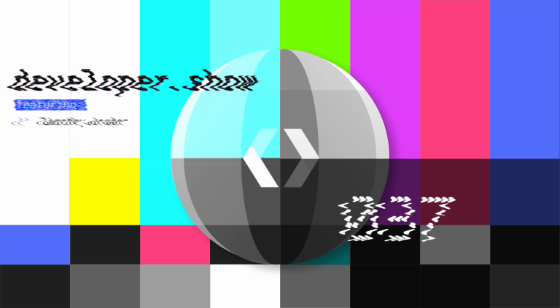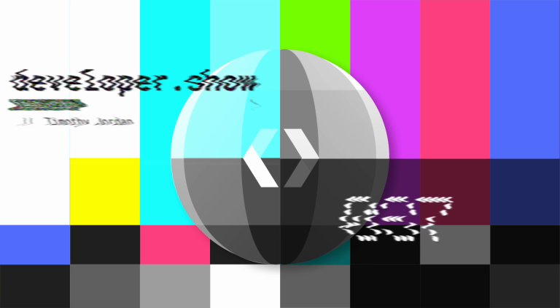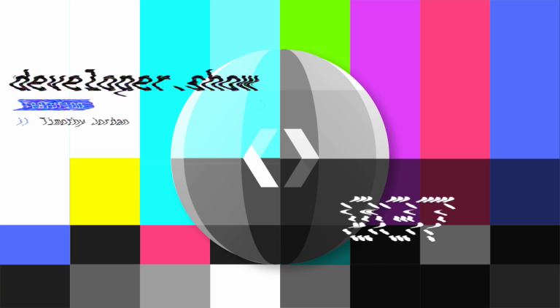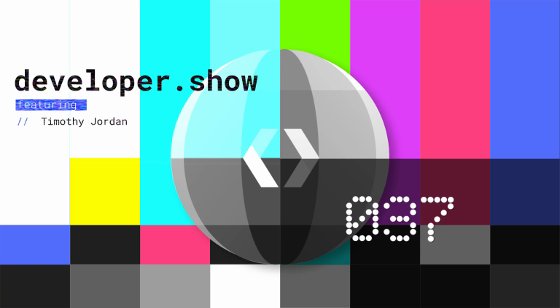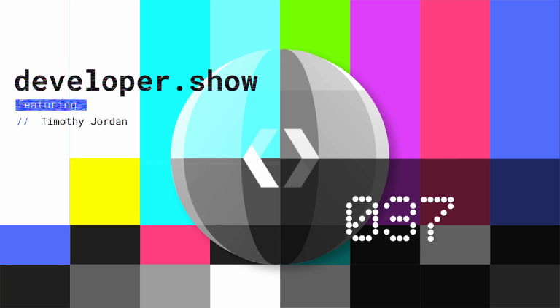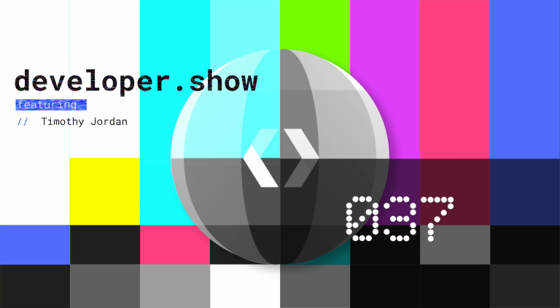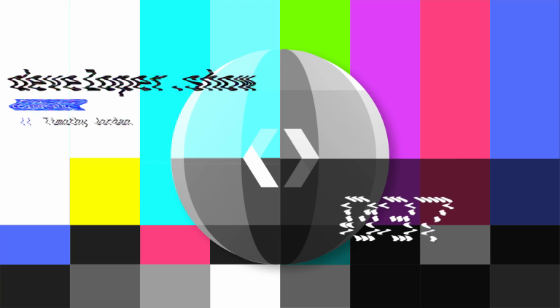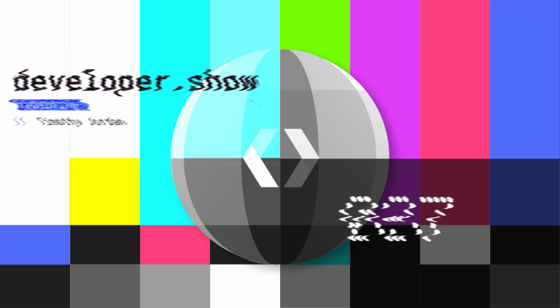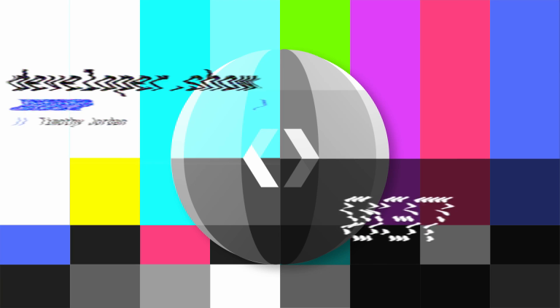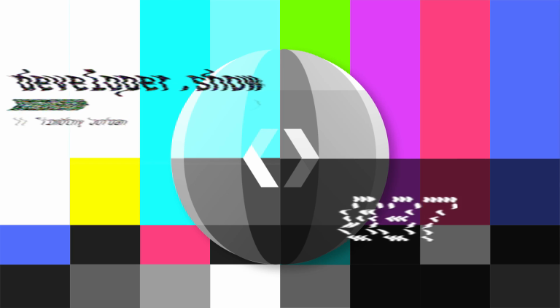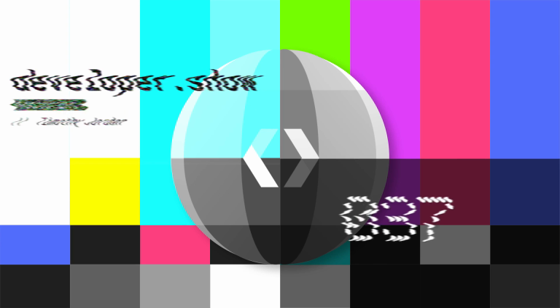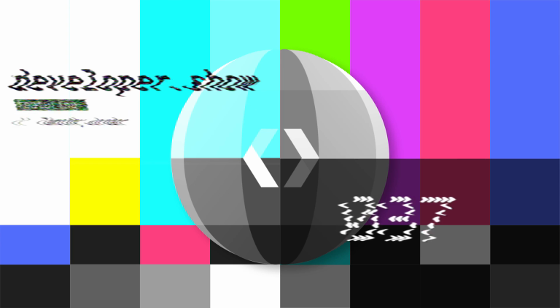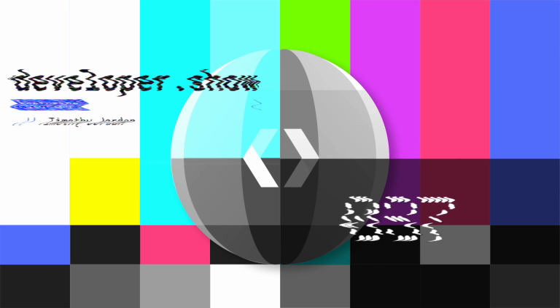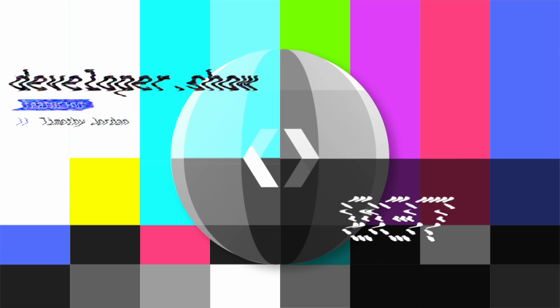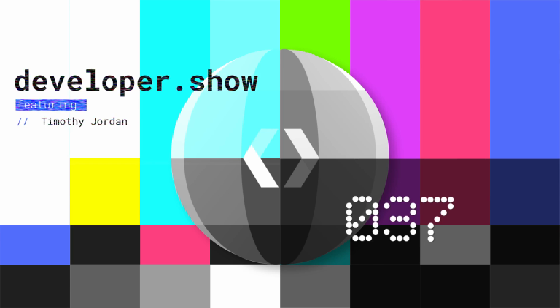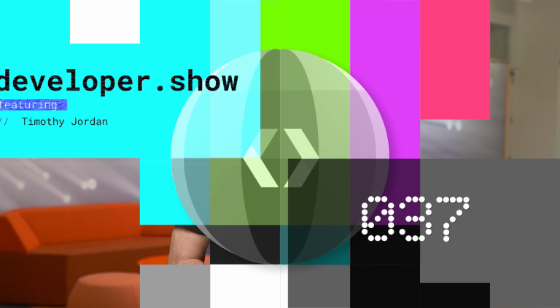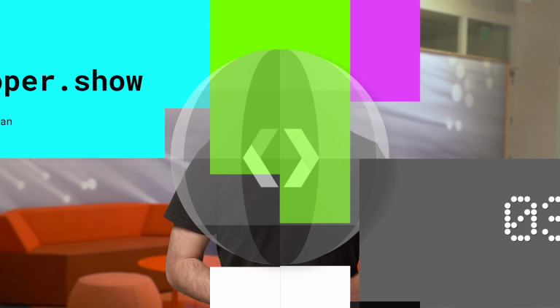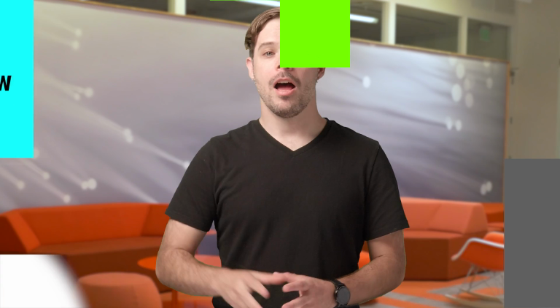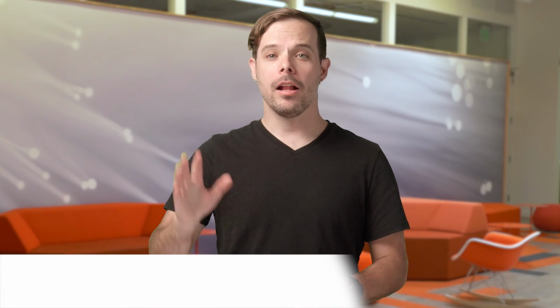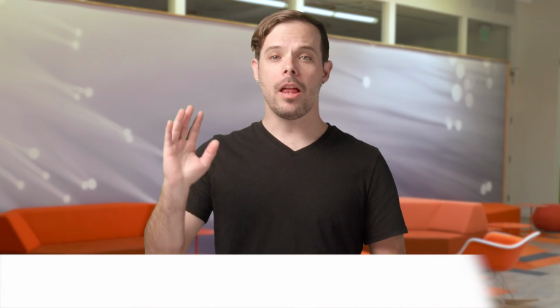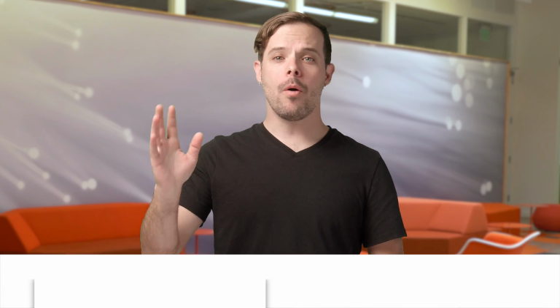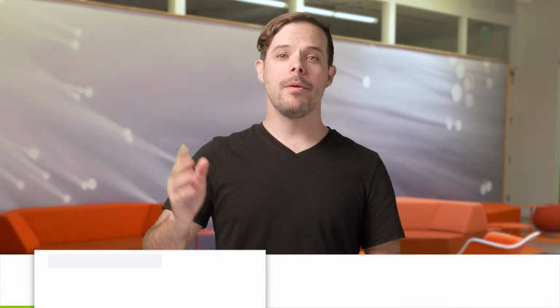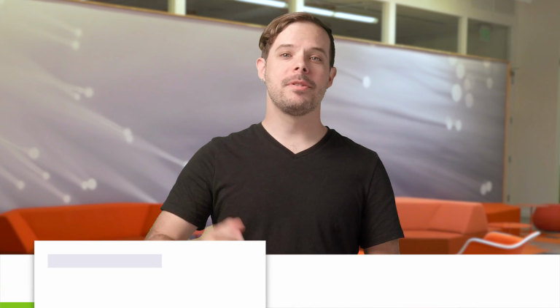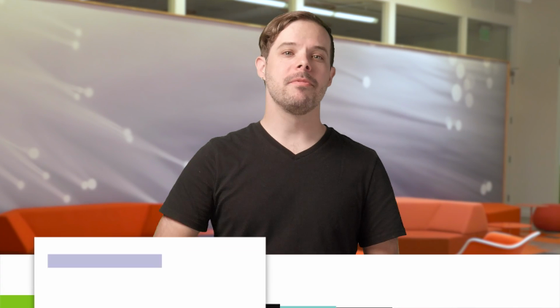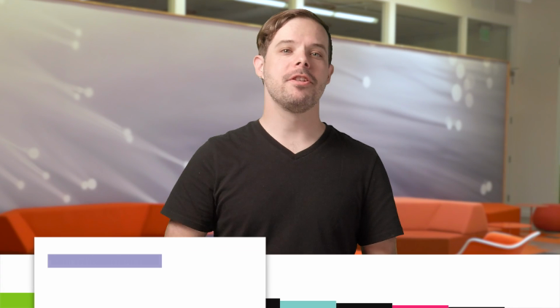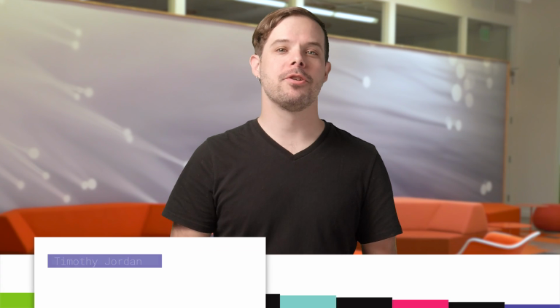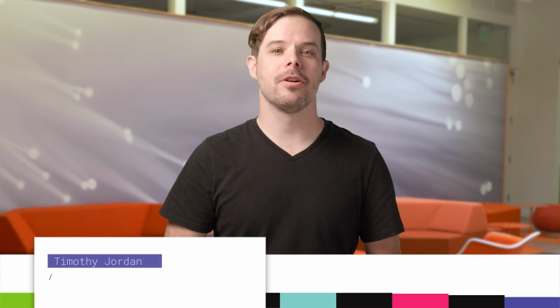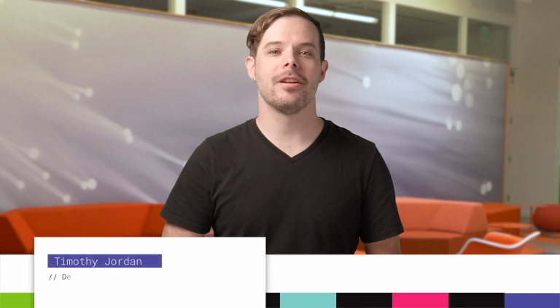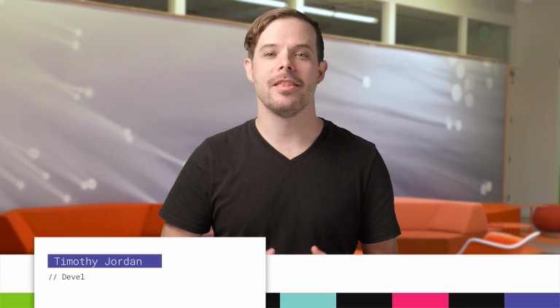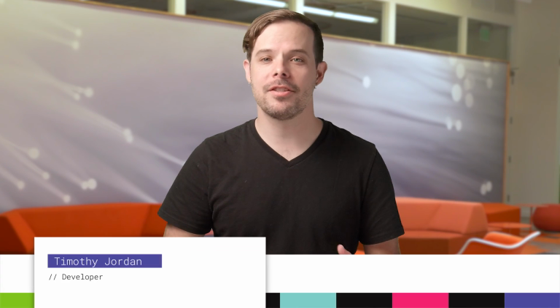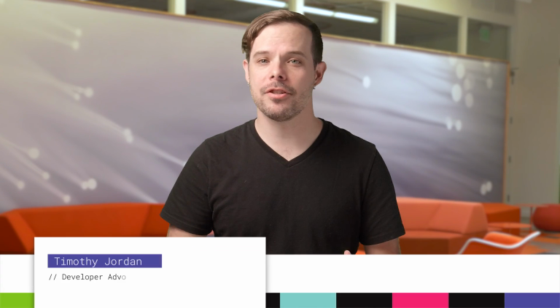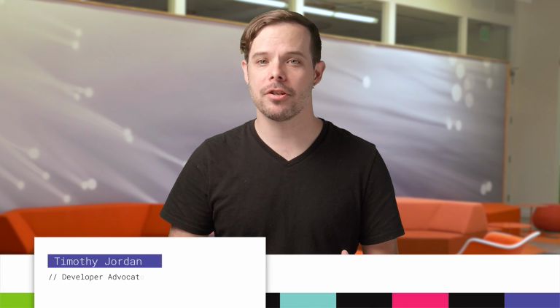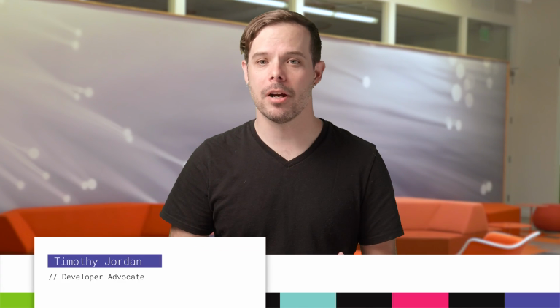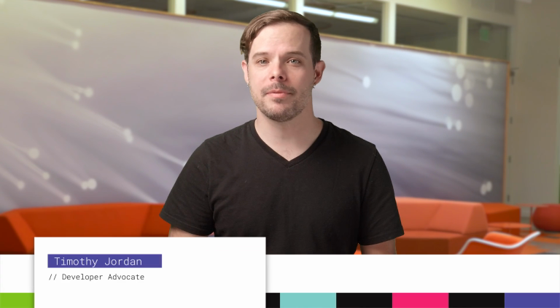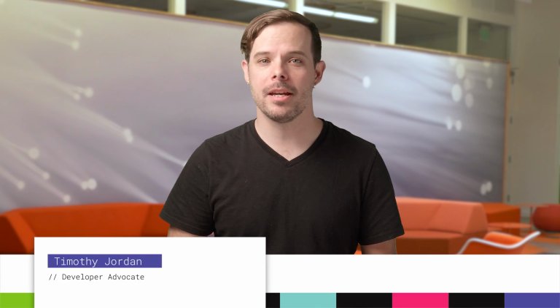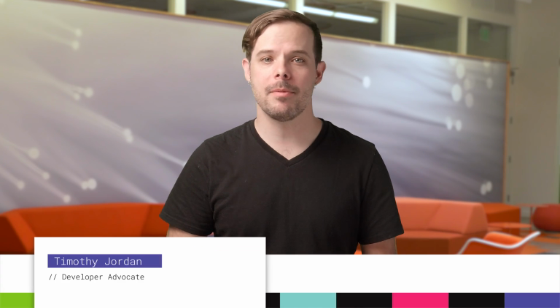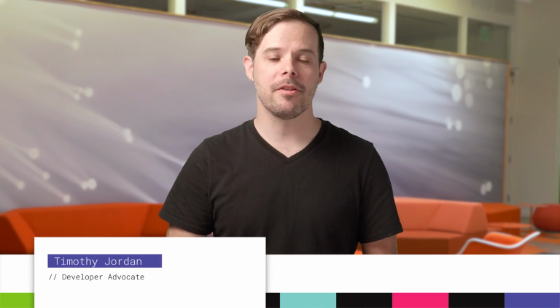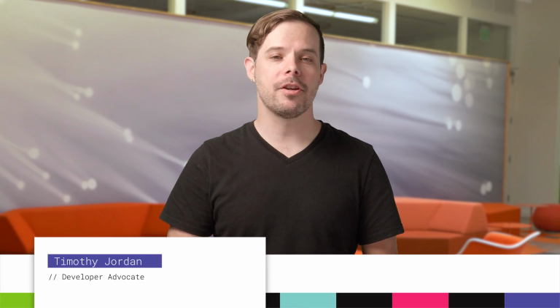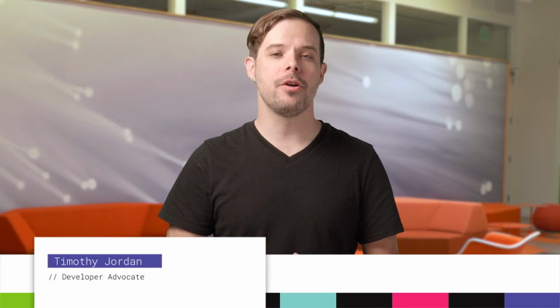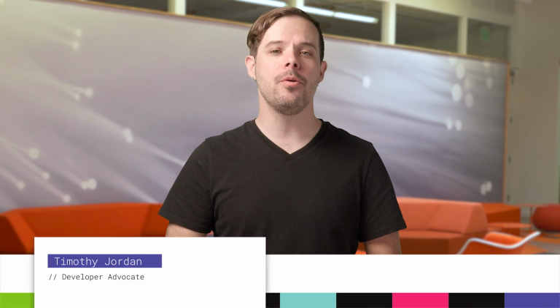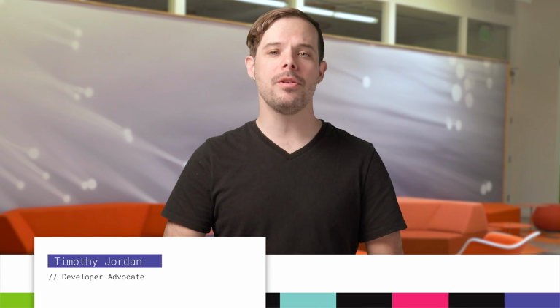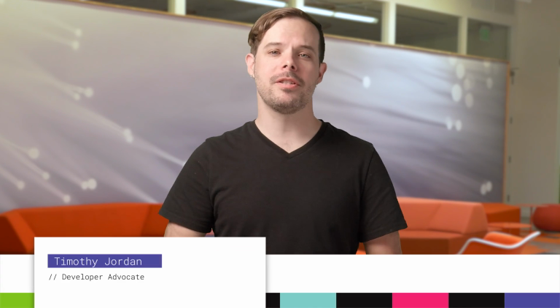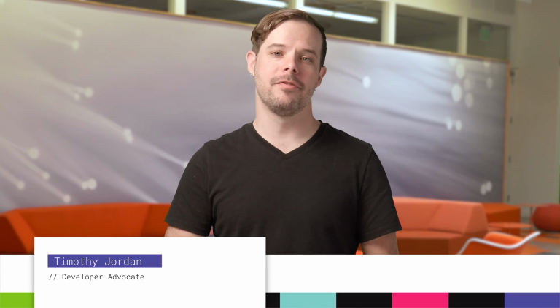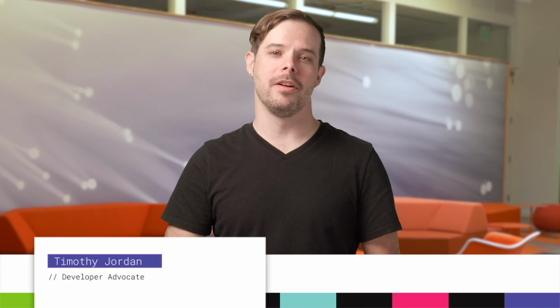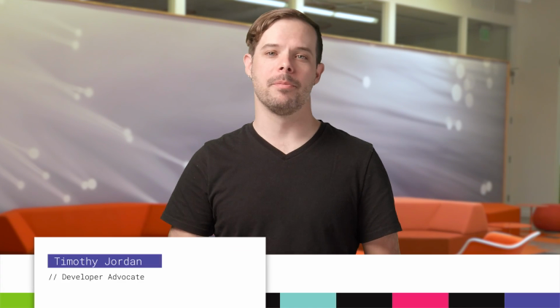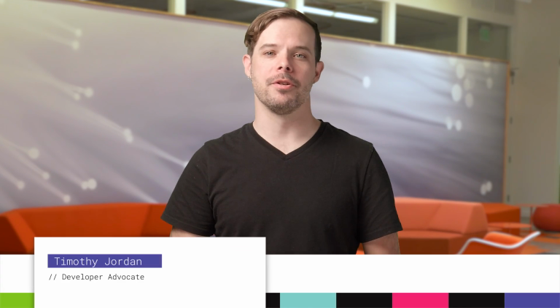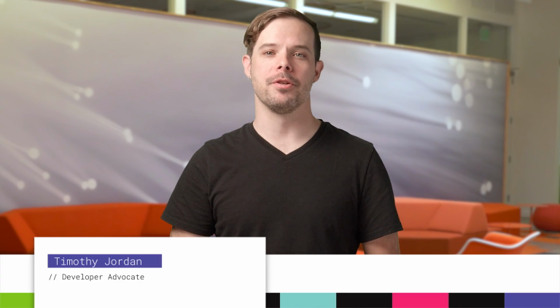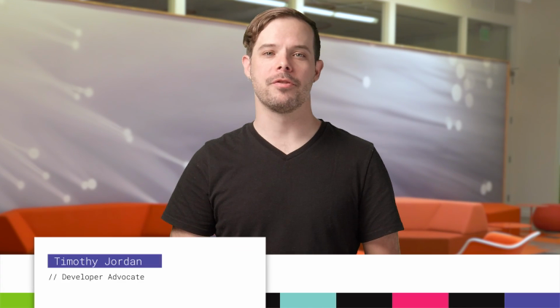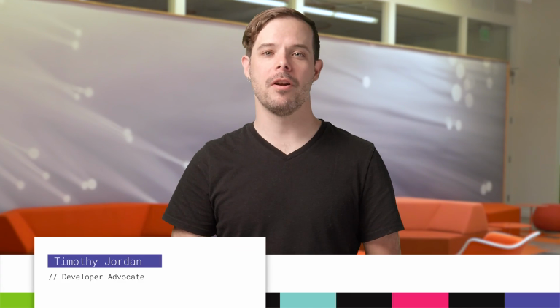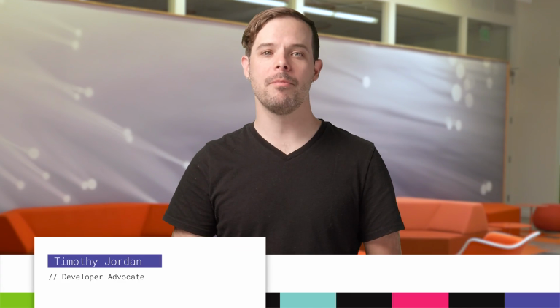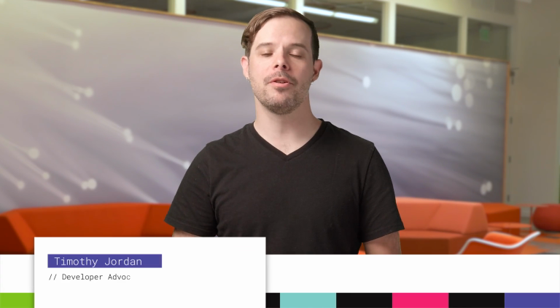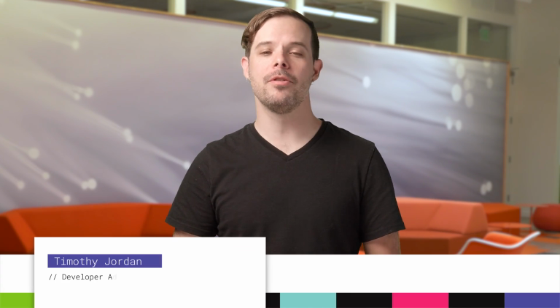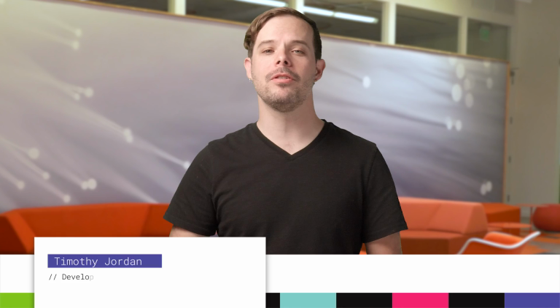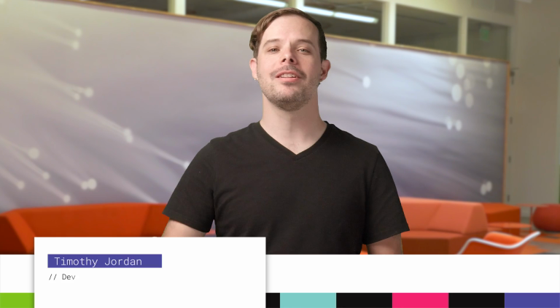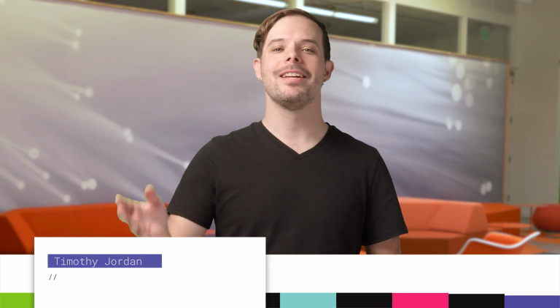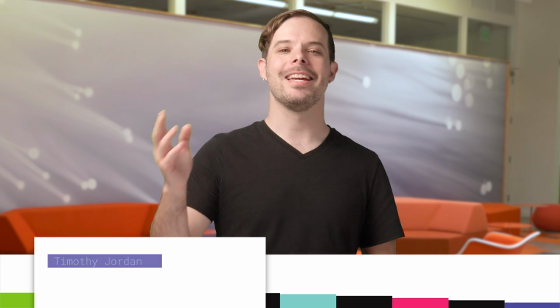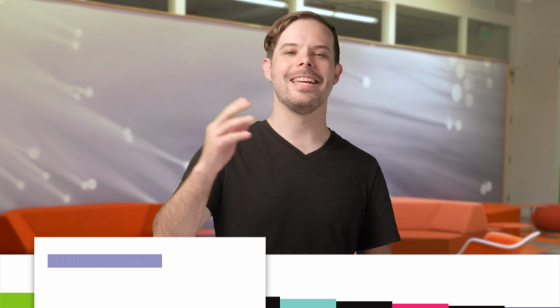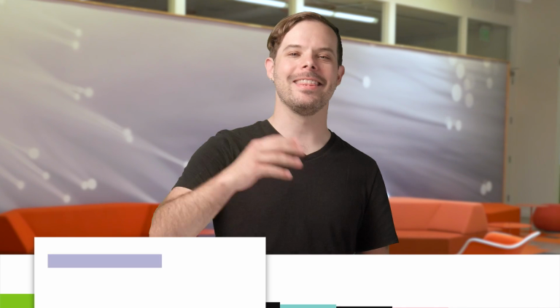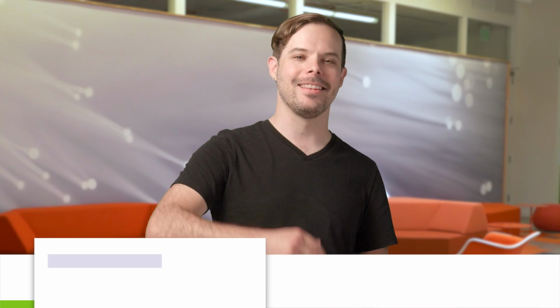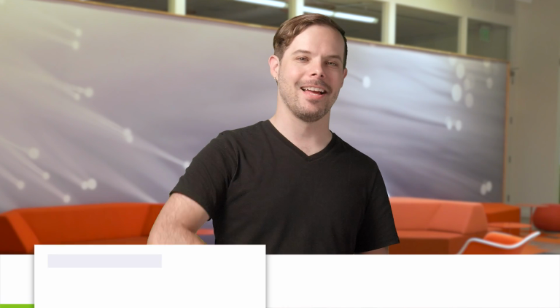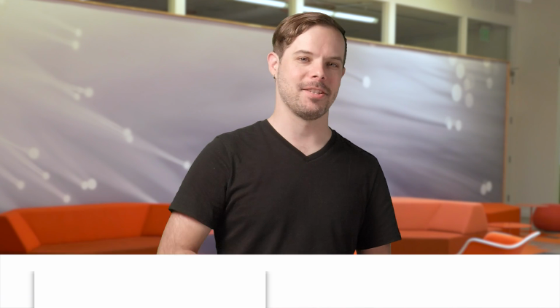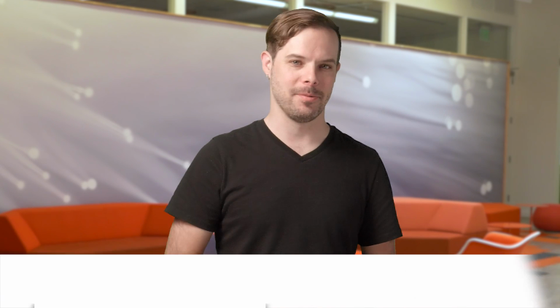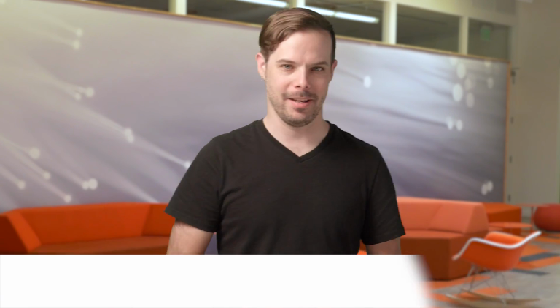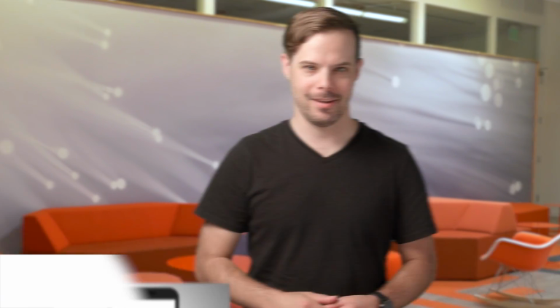Hello, I'm Timothy Jordan, and this is your update about the coolest developer news from Google in the last week.